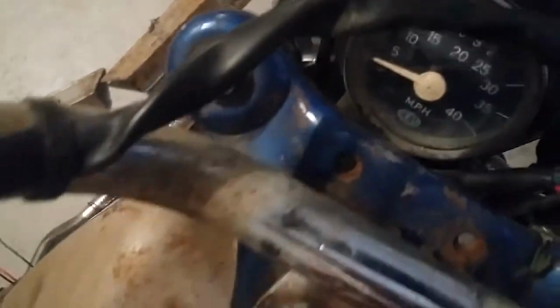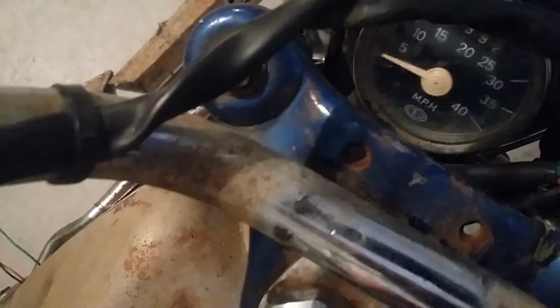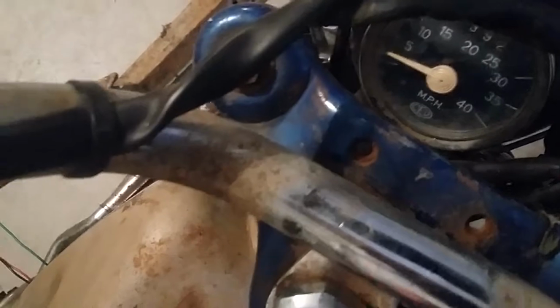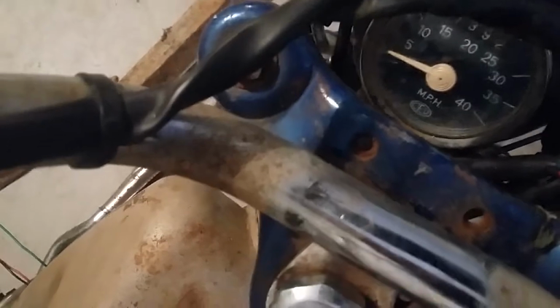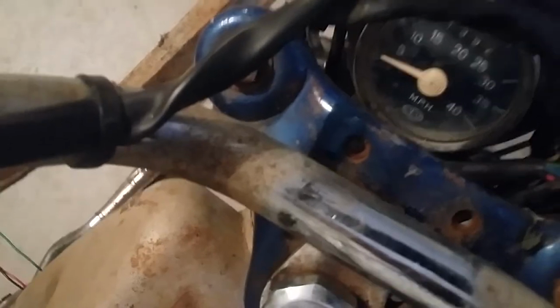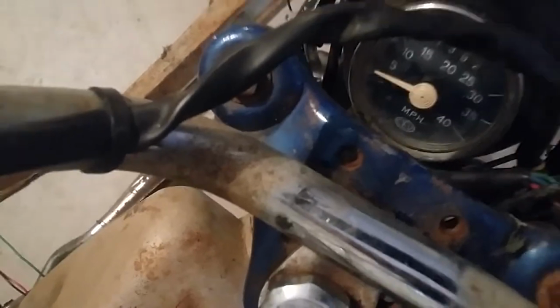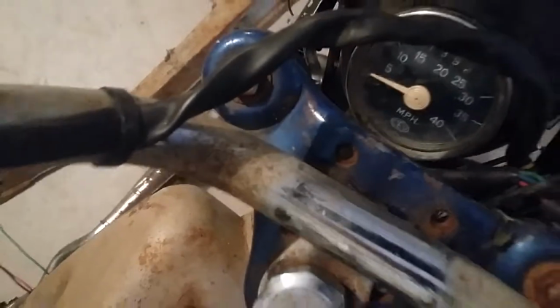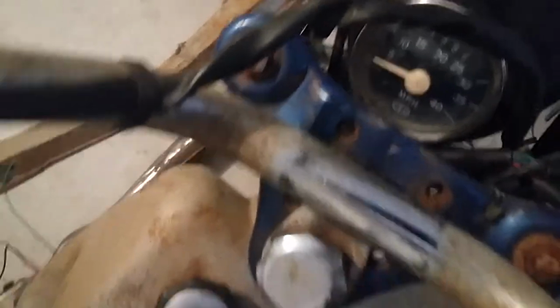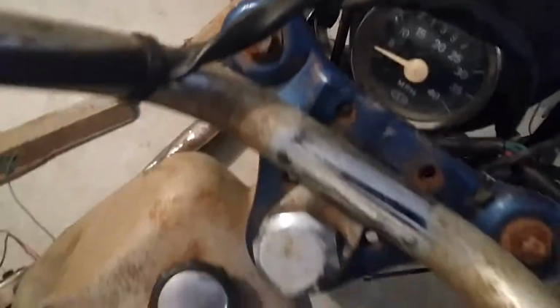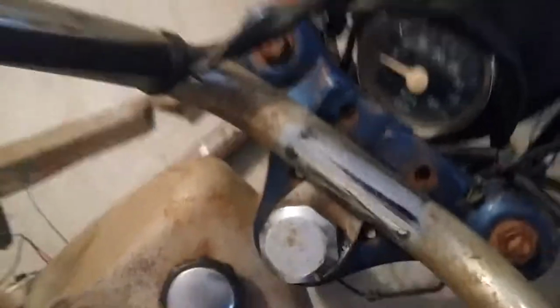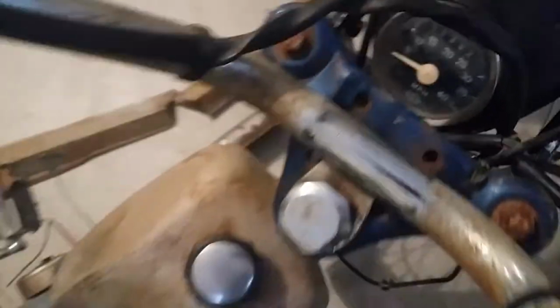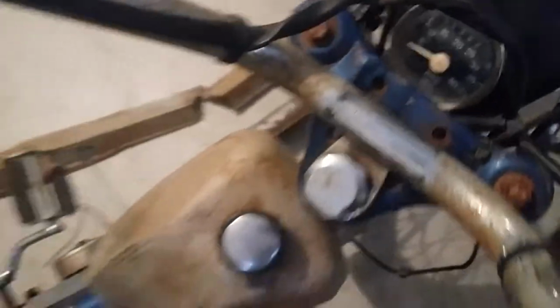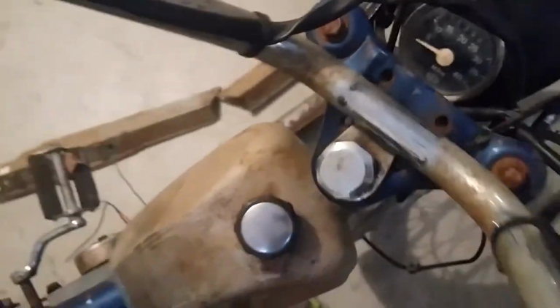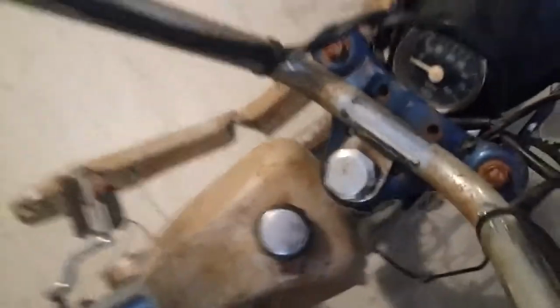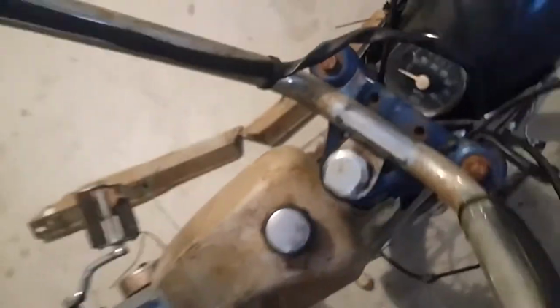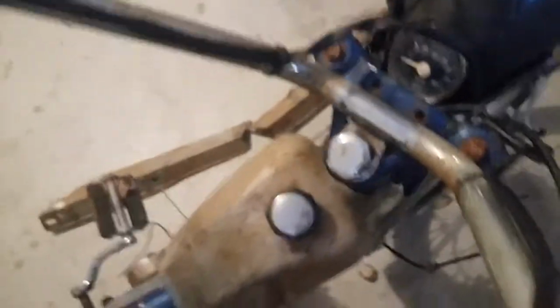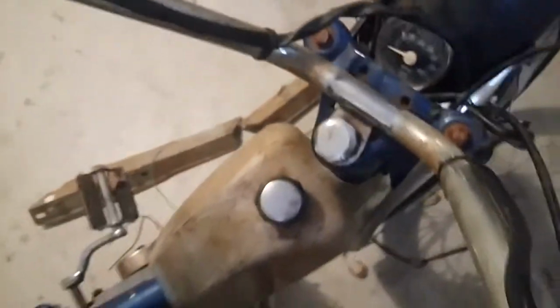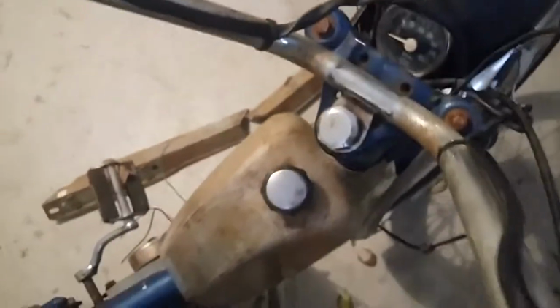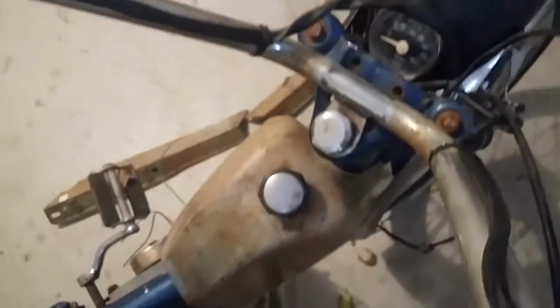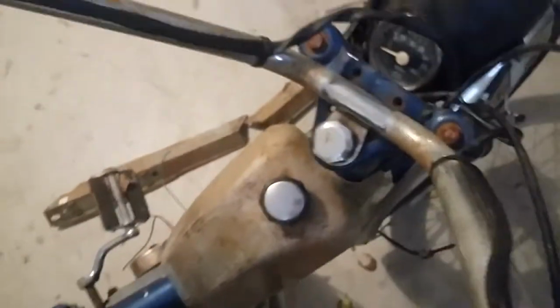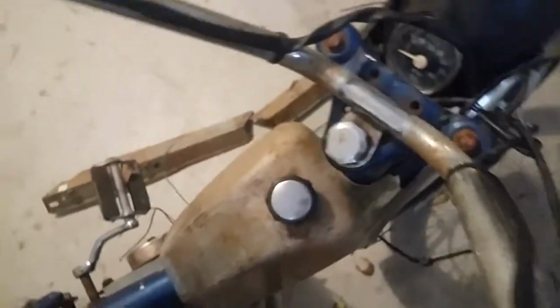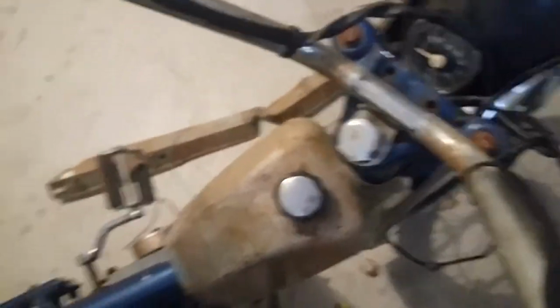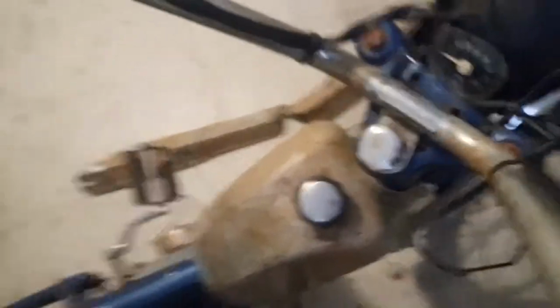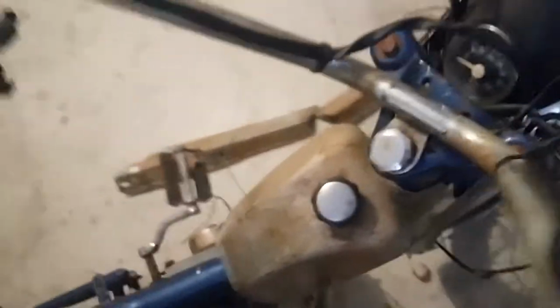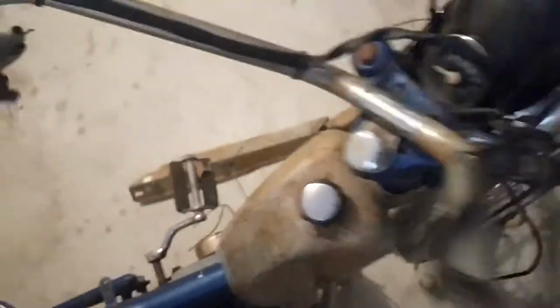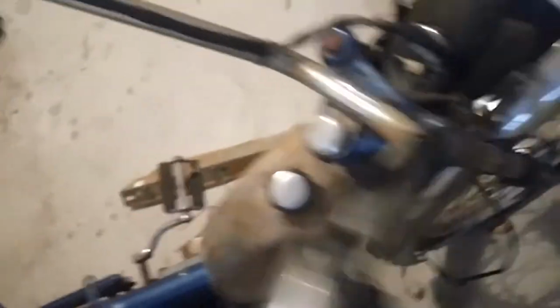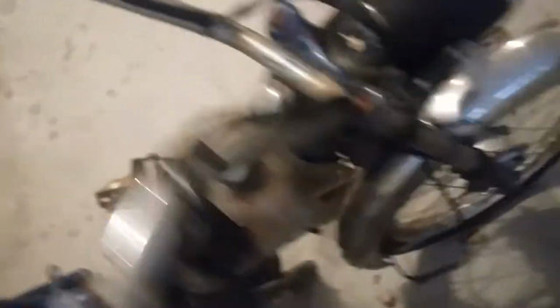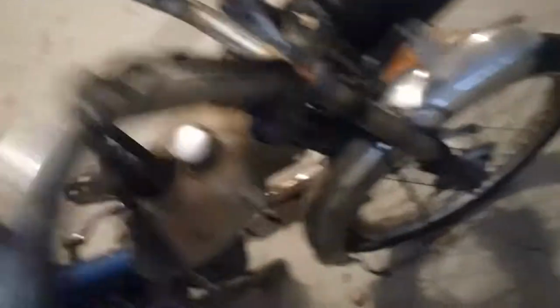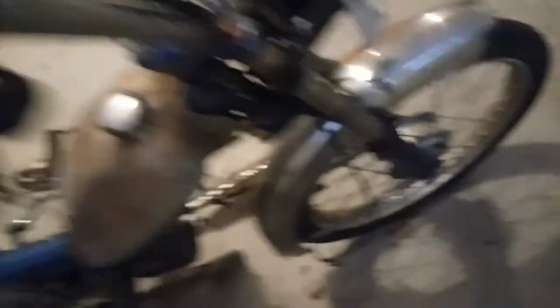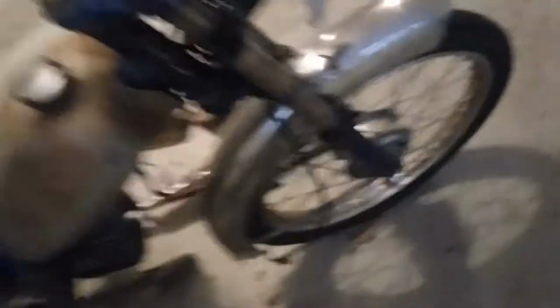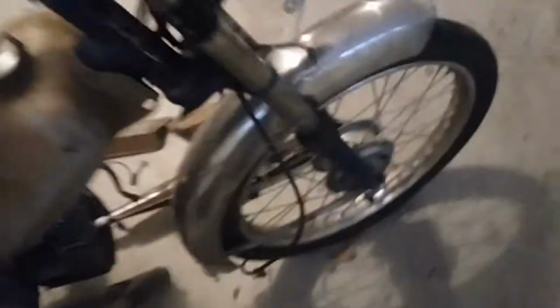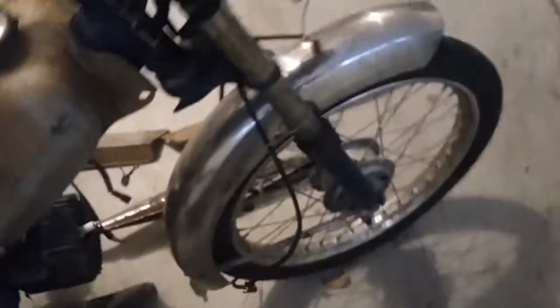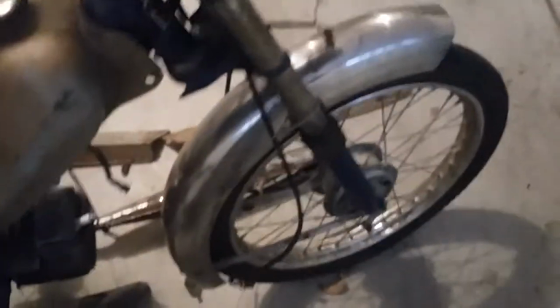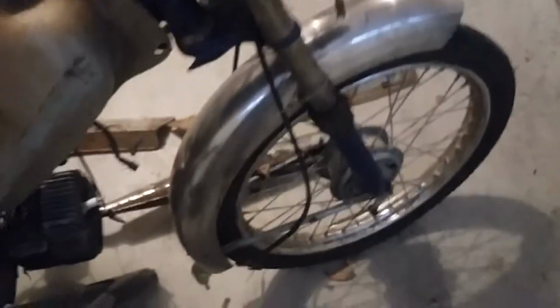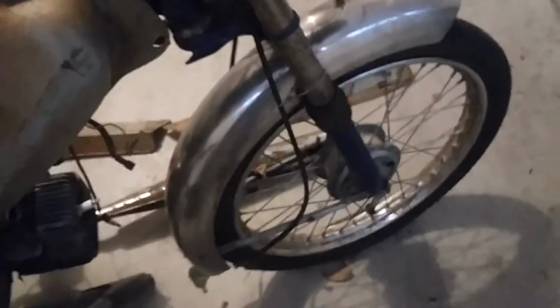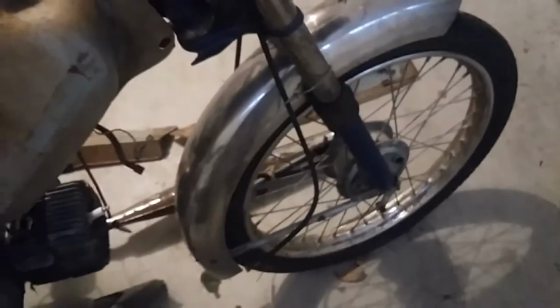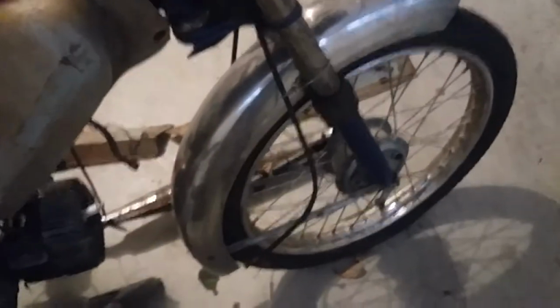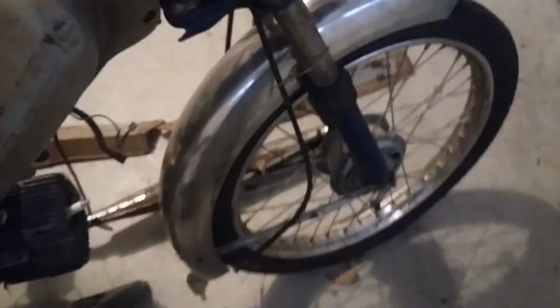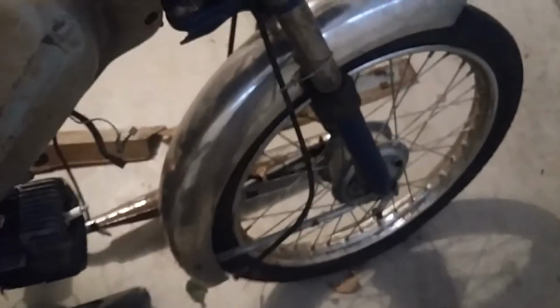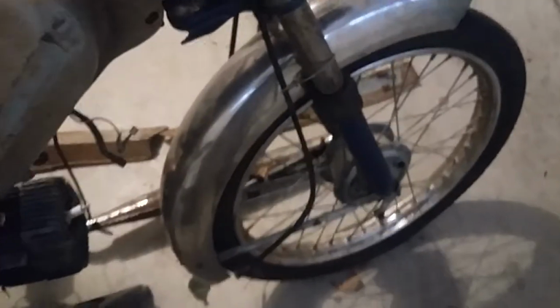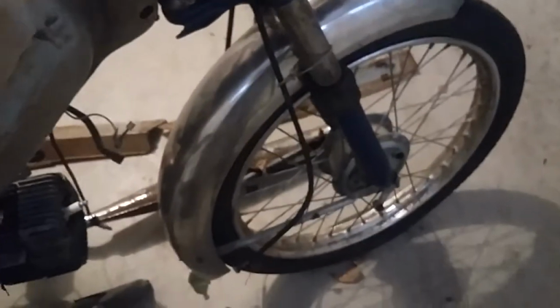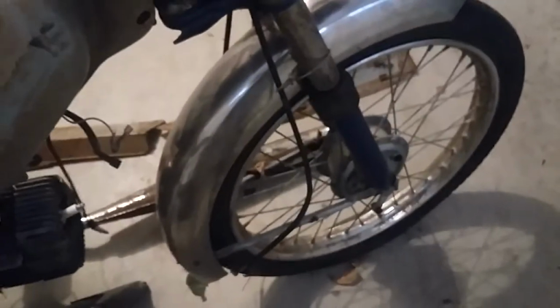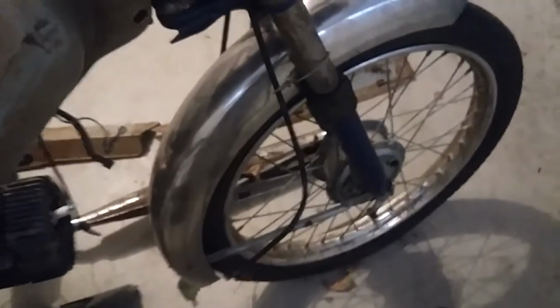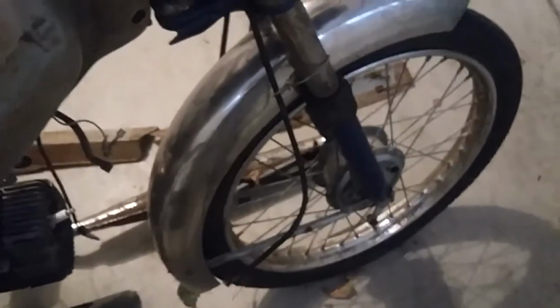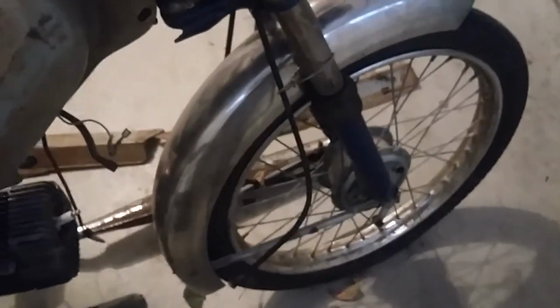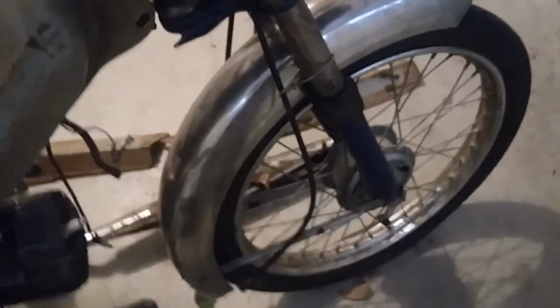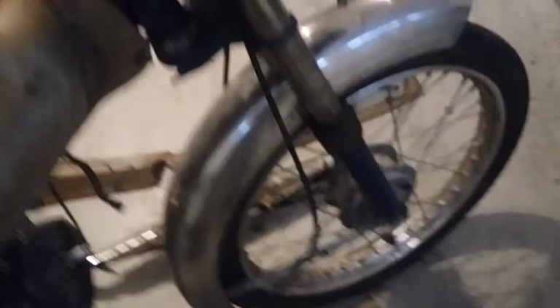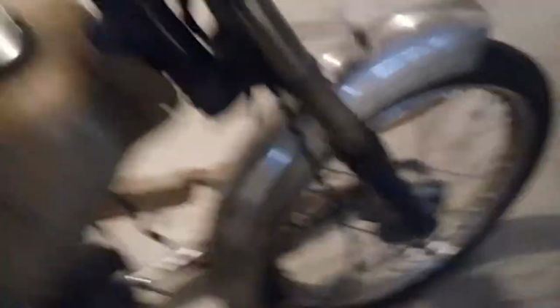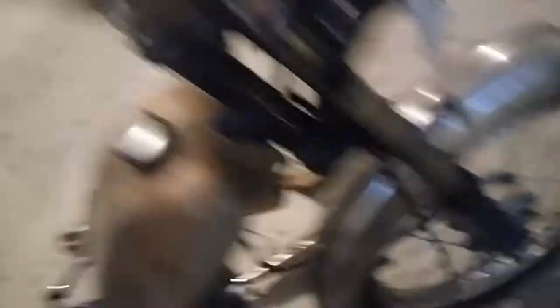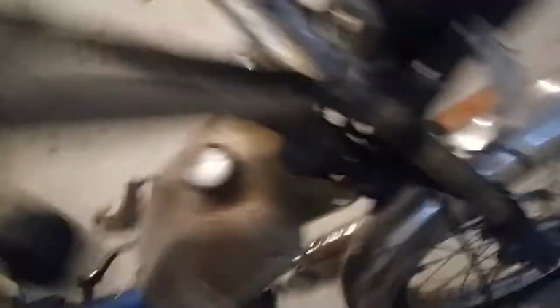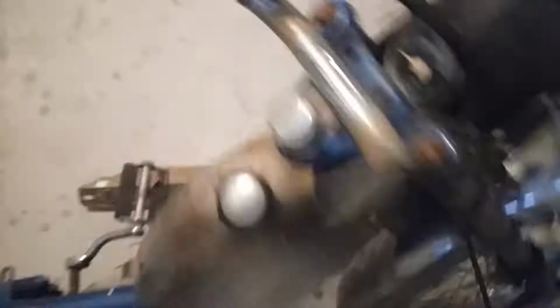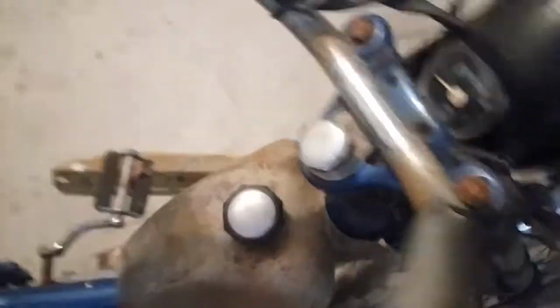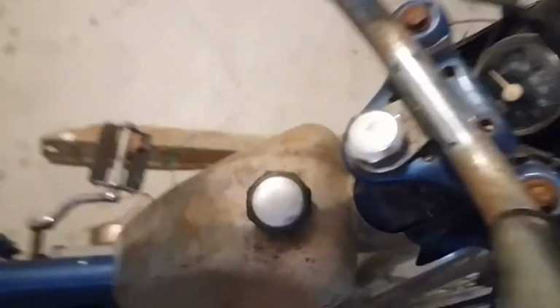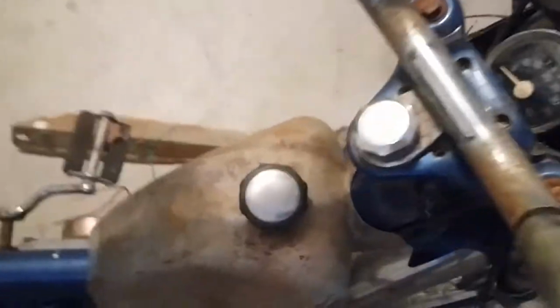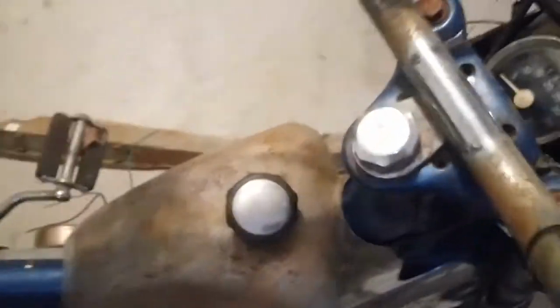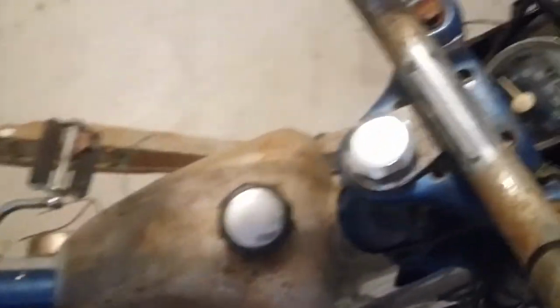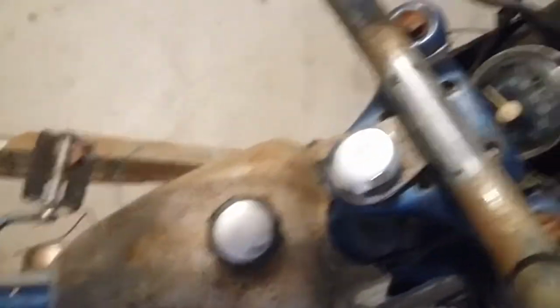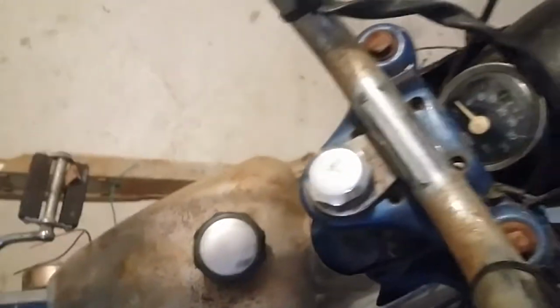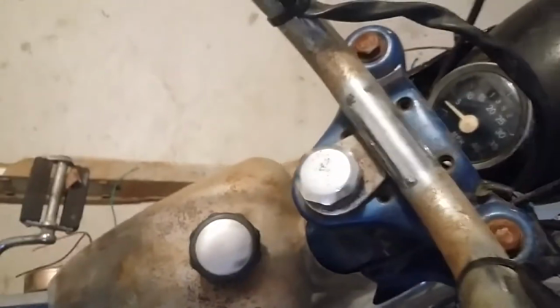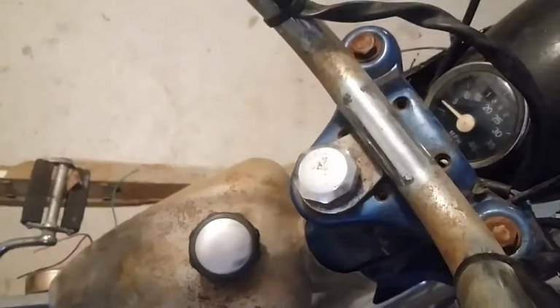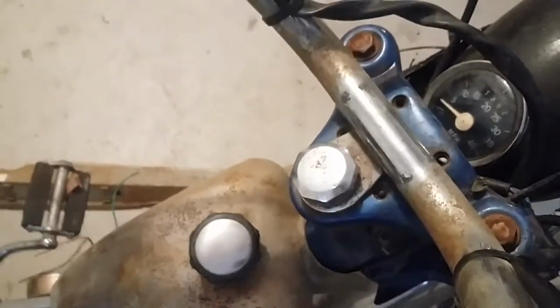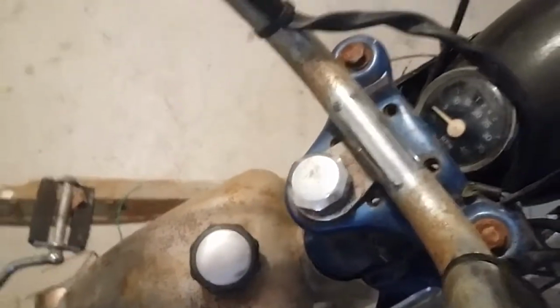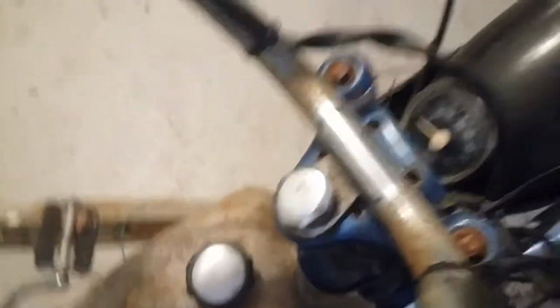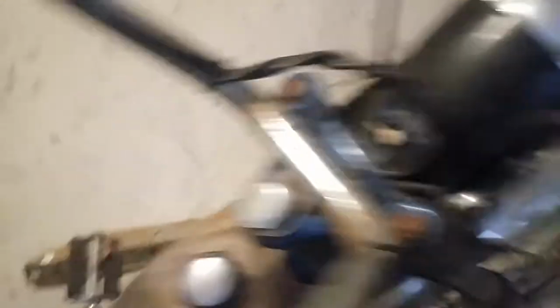The speedometer's there — has about 1,400 miles on it. Coming around — looks like the handlebar clamp is missing.